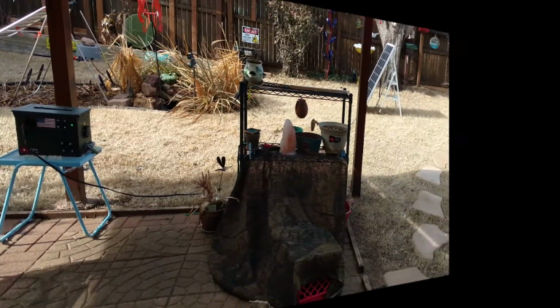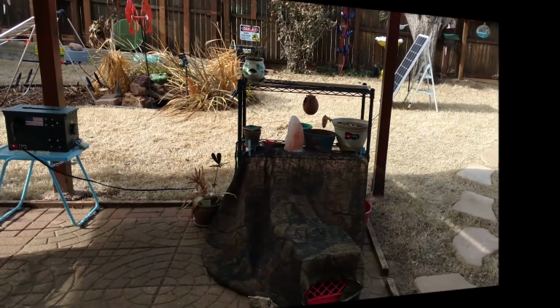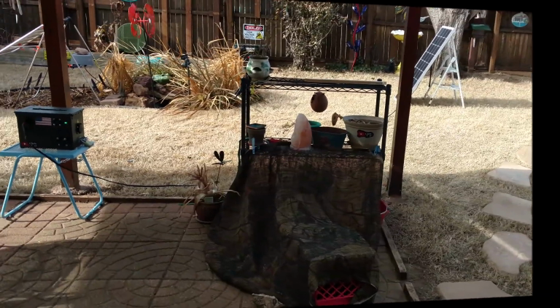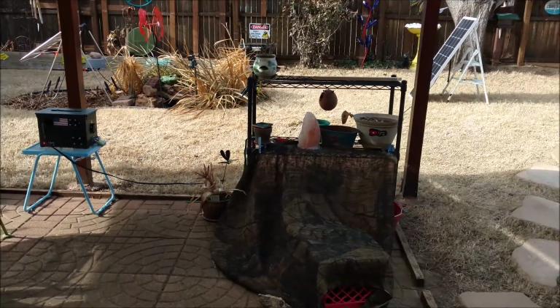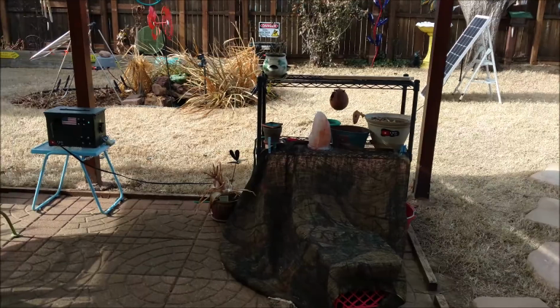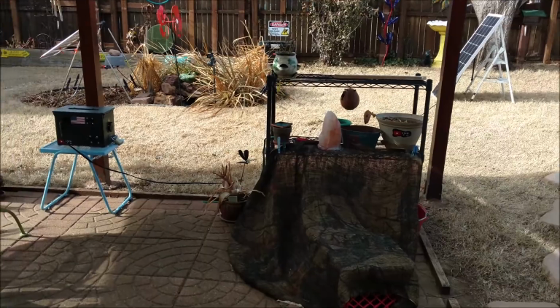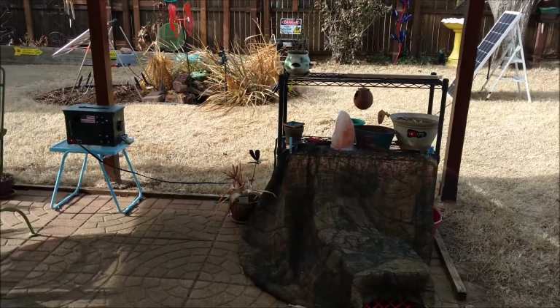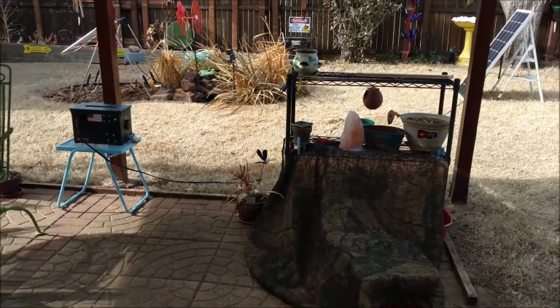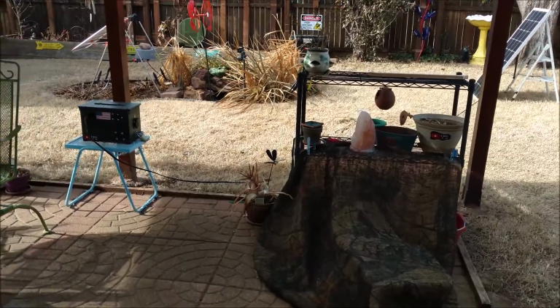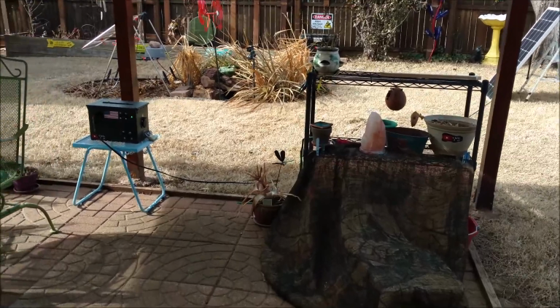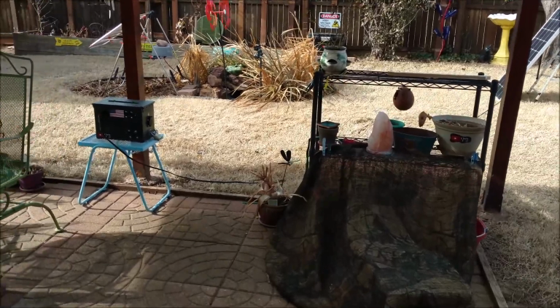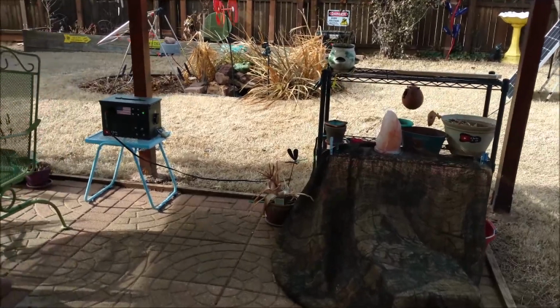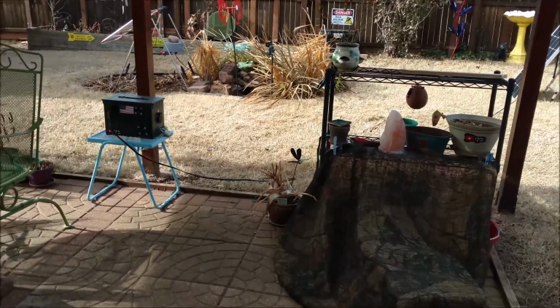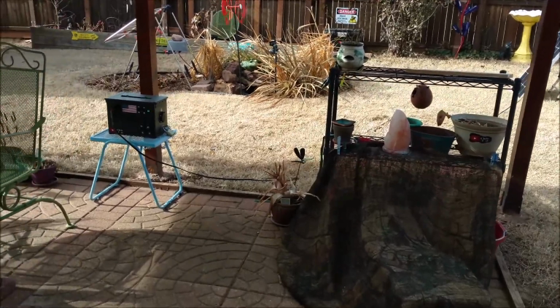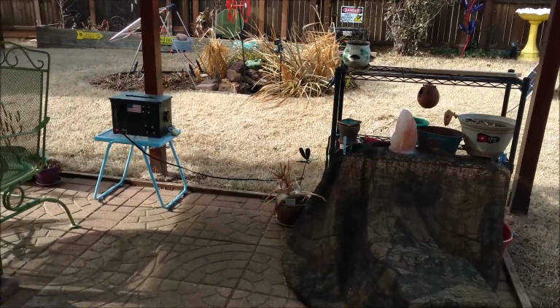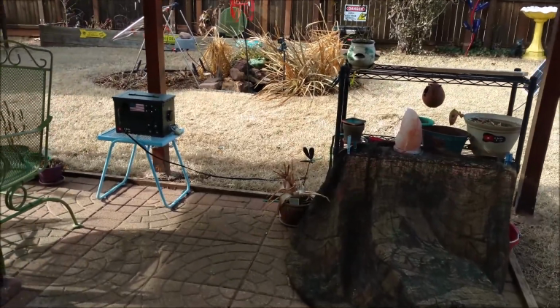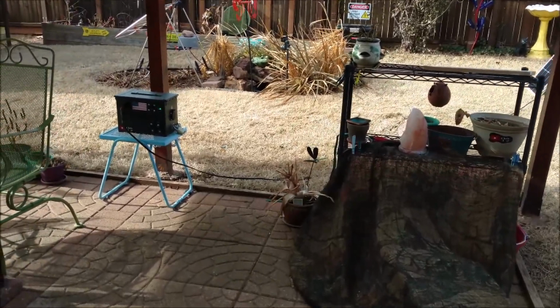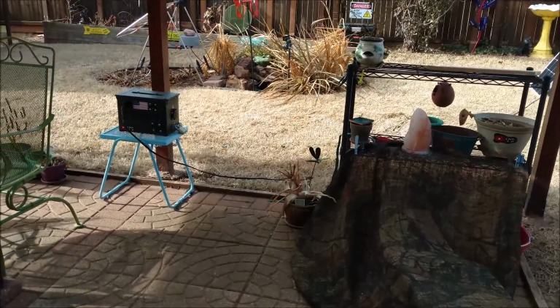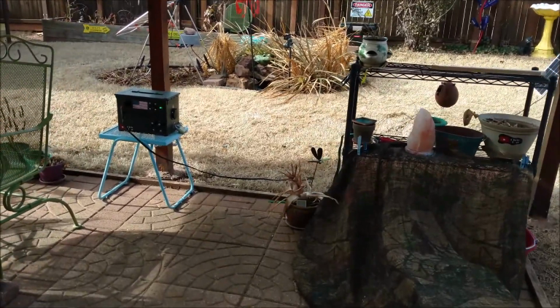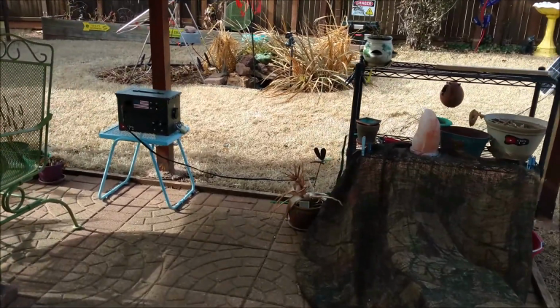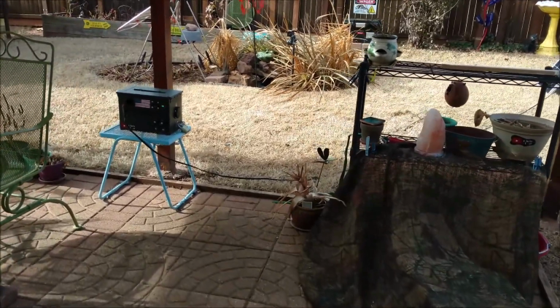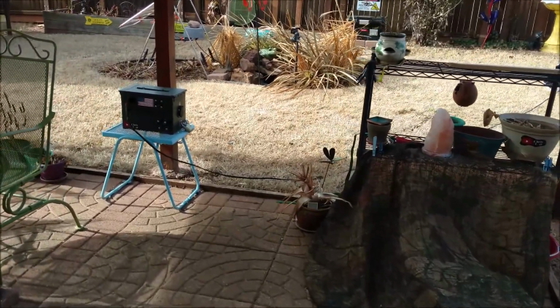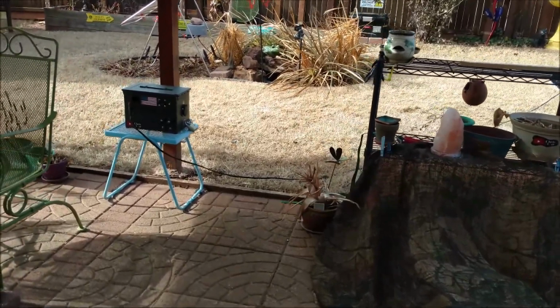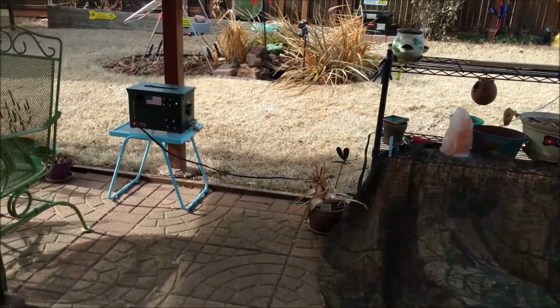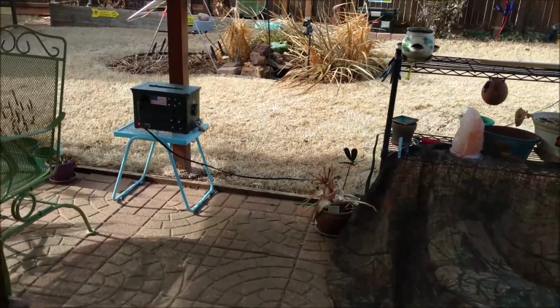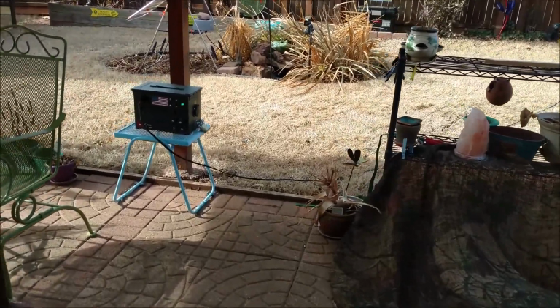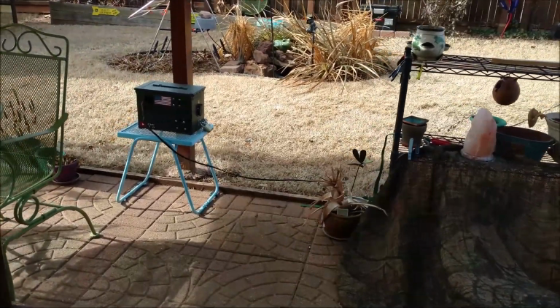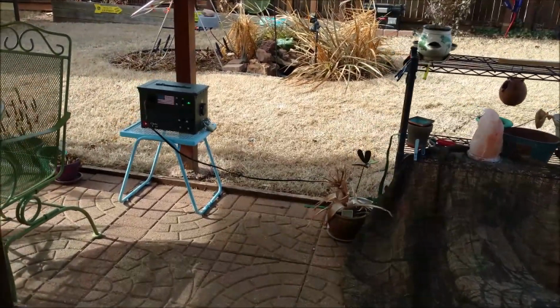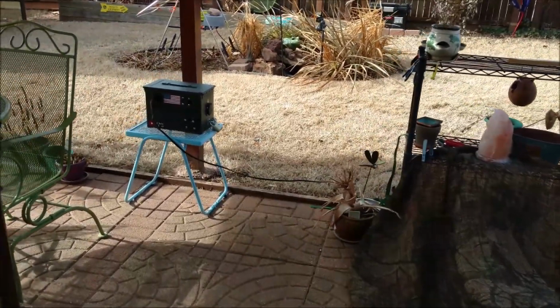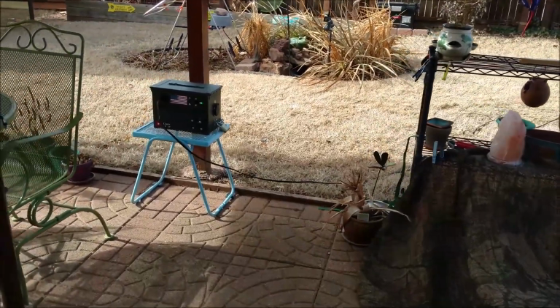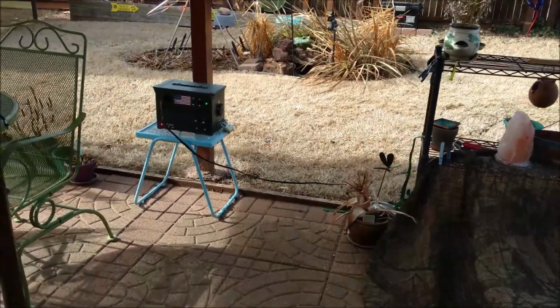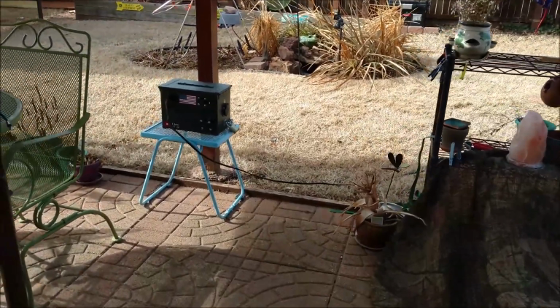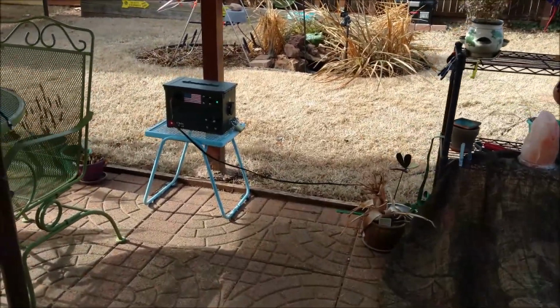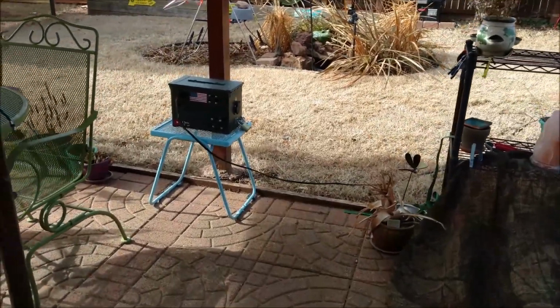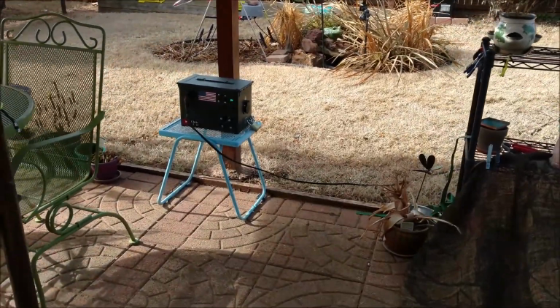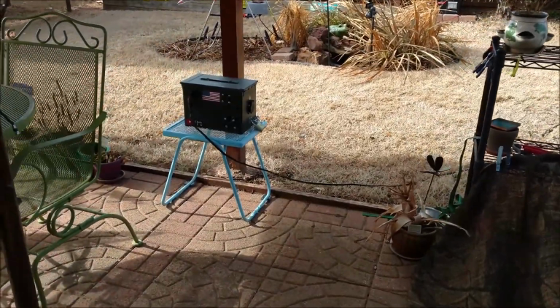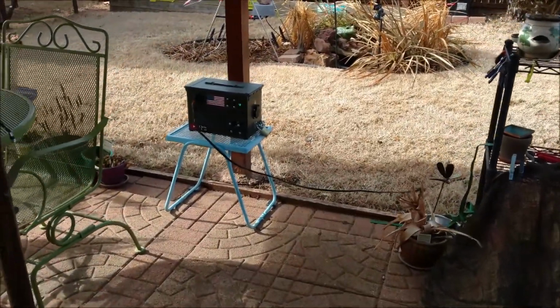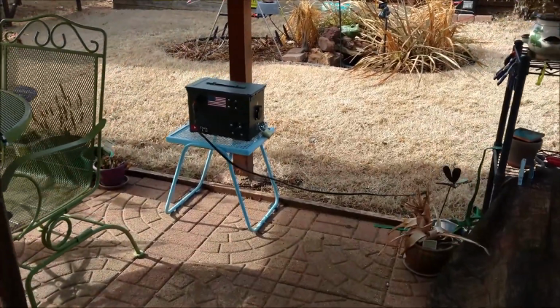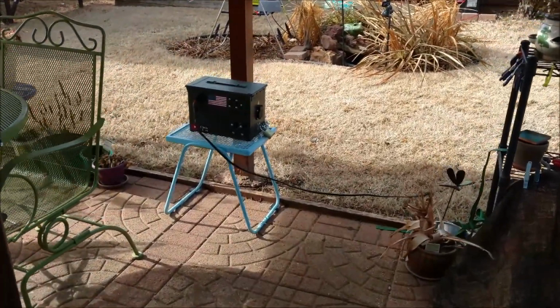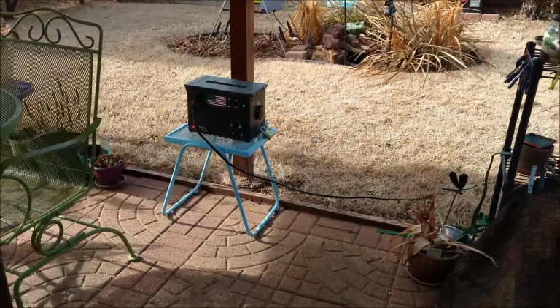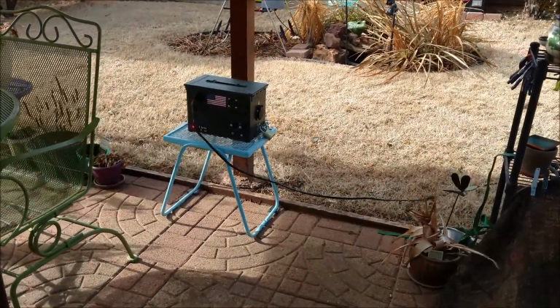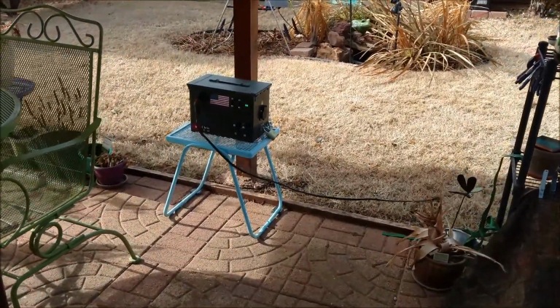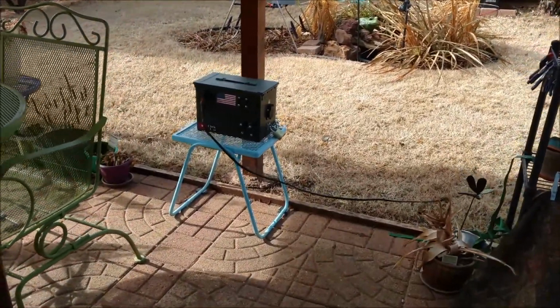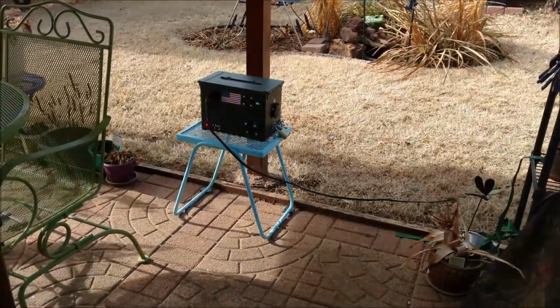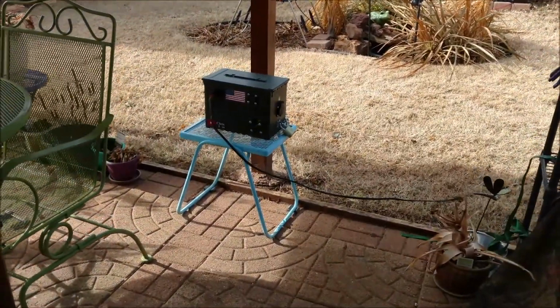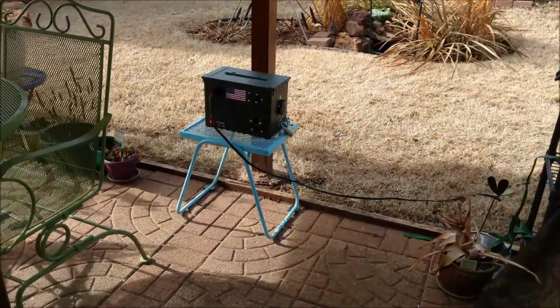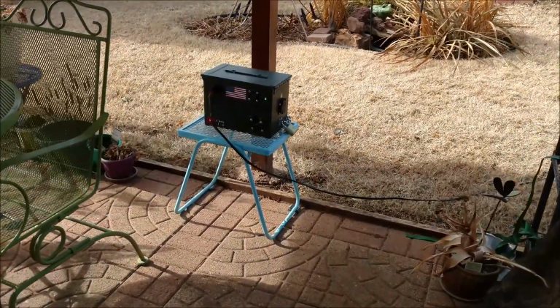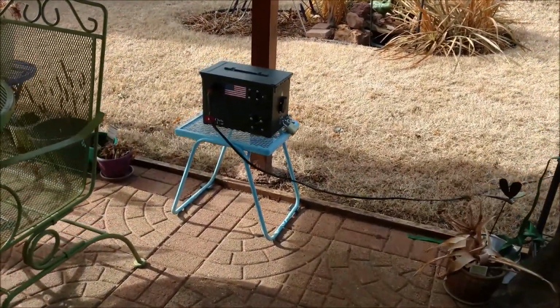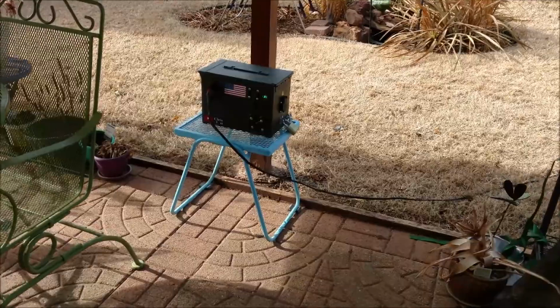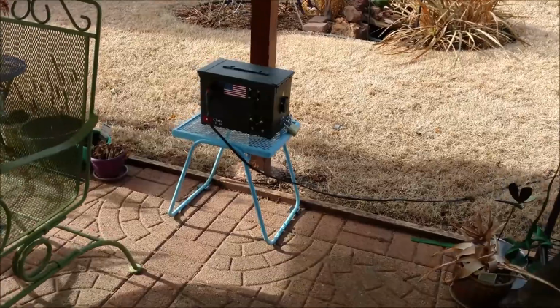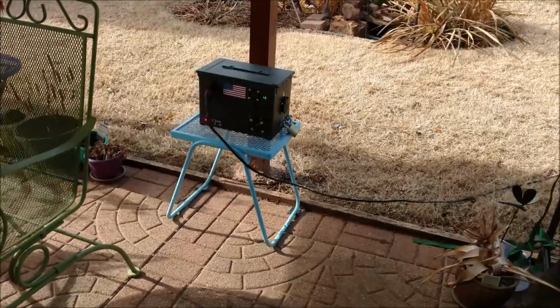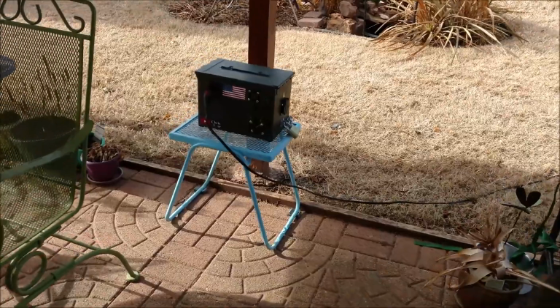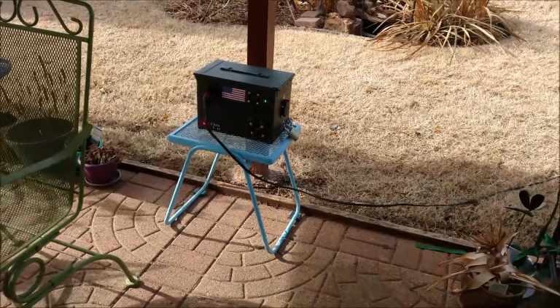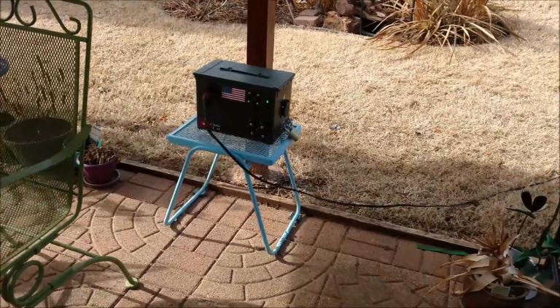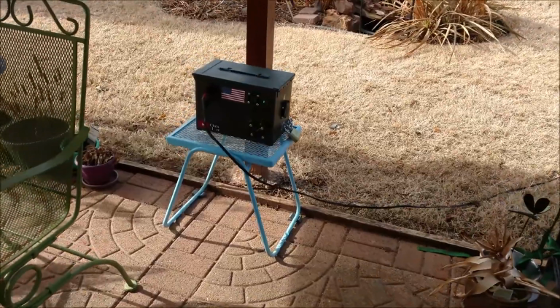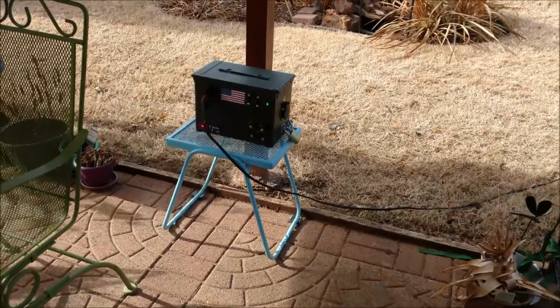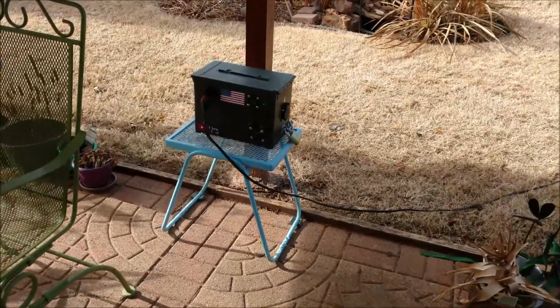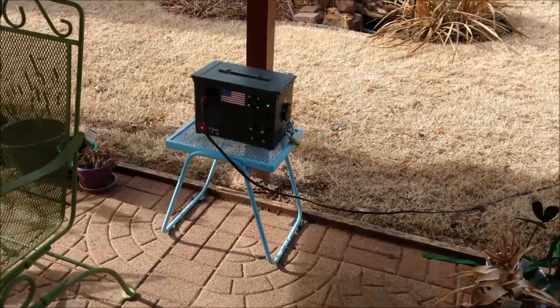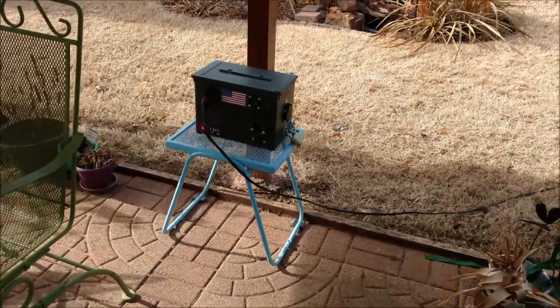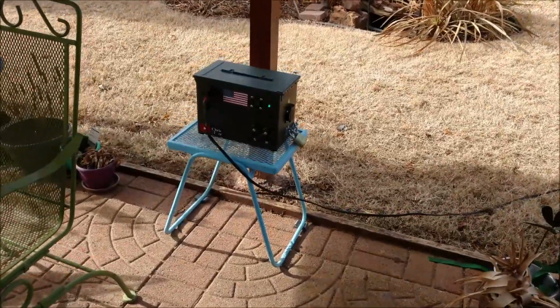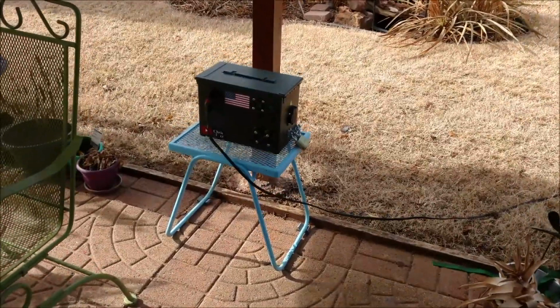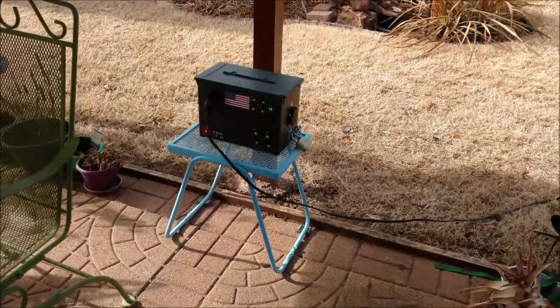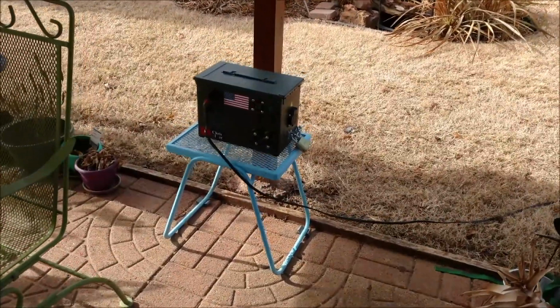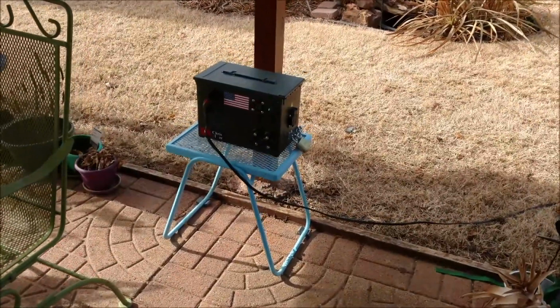Hey guys, Chris here. There were actually three helicopters. The one I wanted to get just buzzed right over the house — news choppers heading to a crime scene.